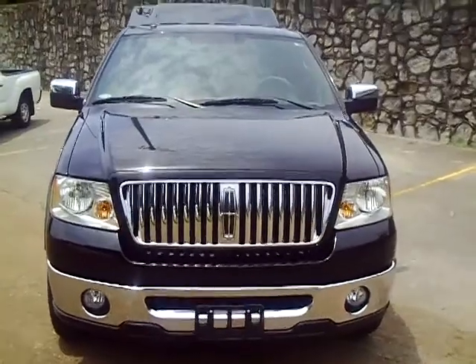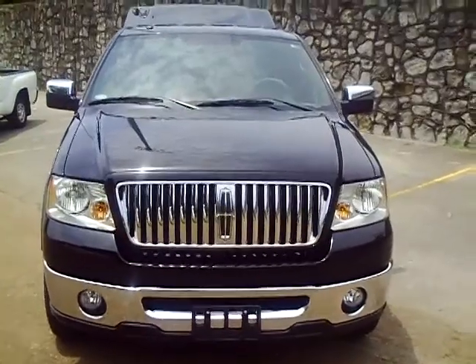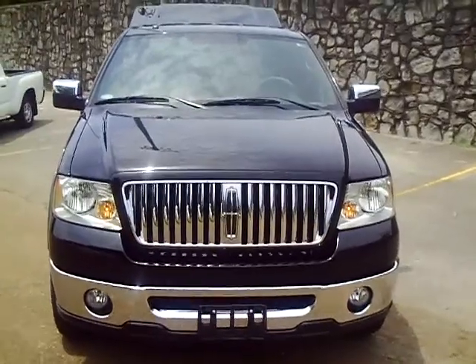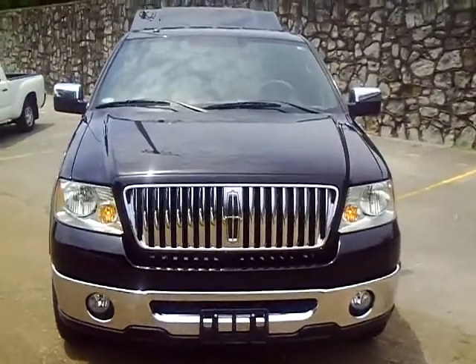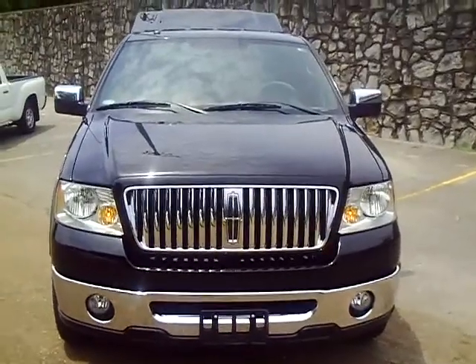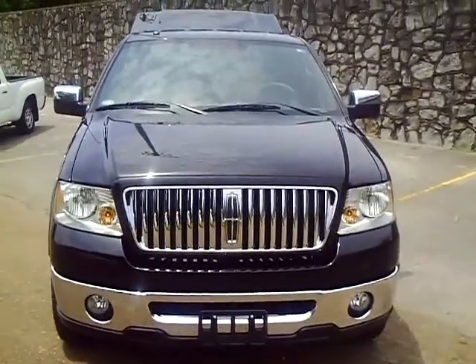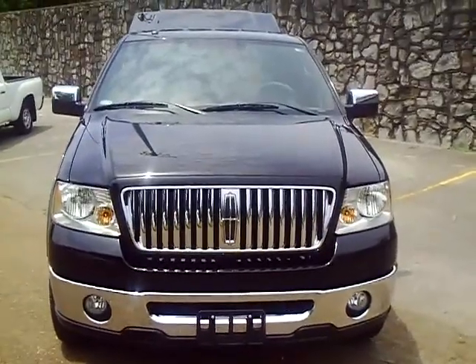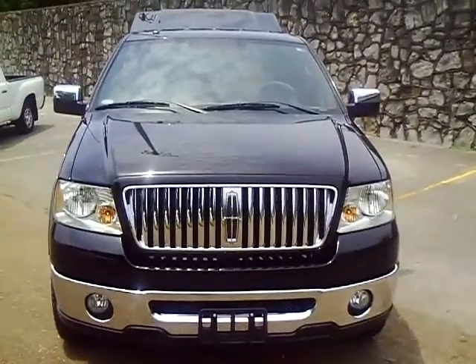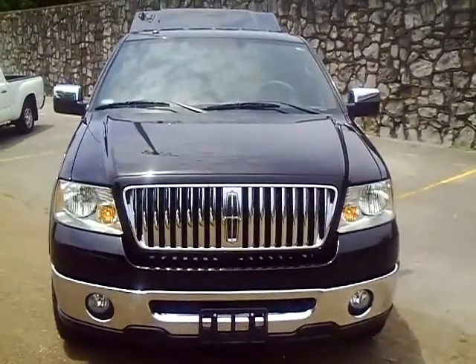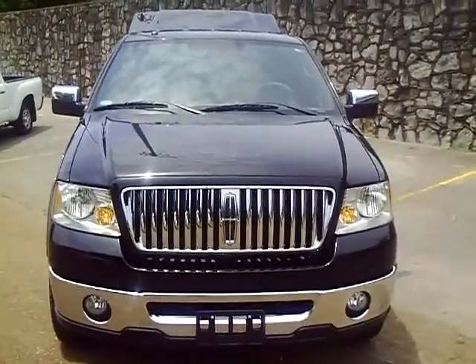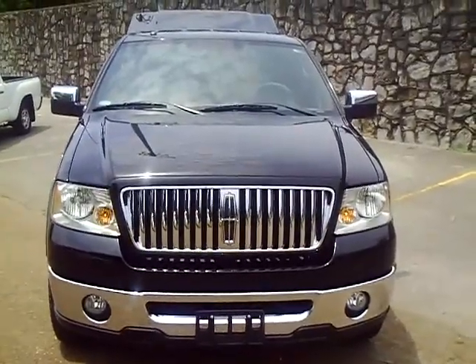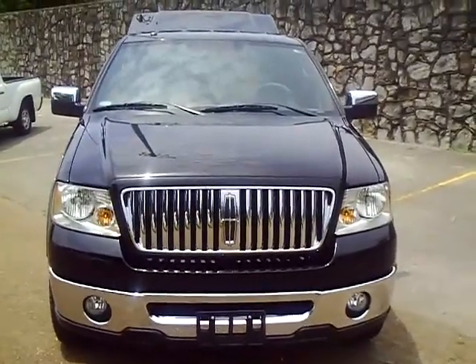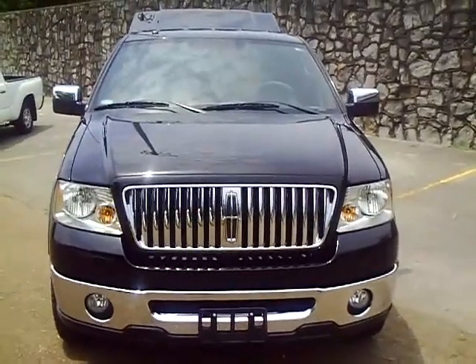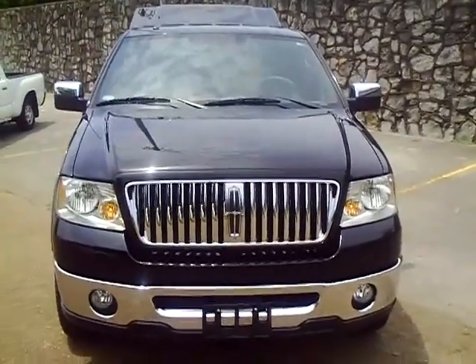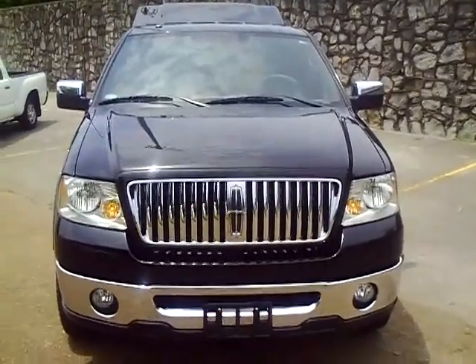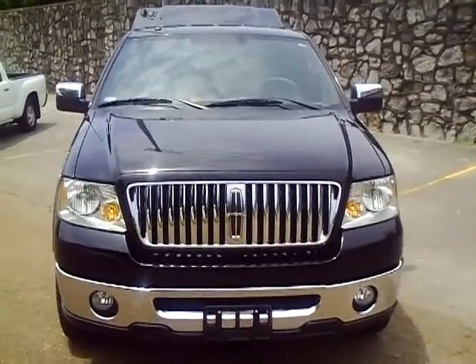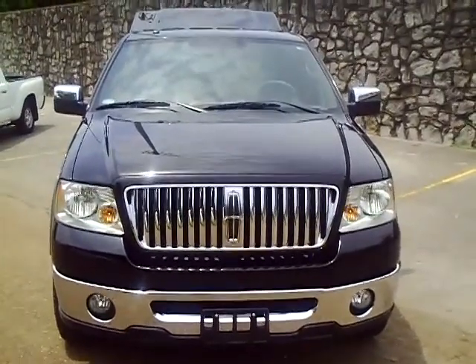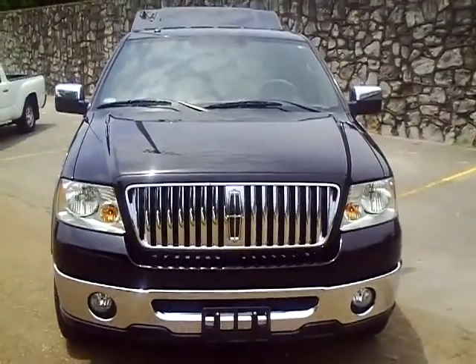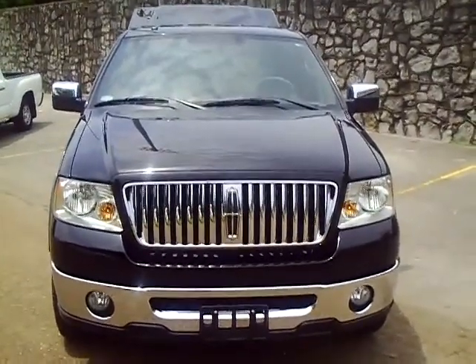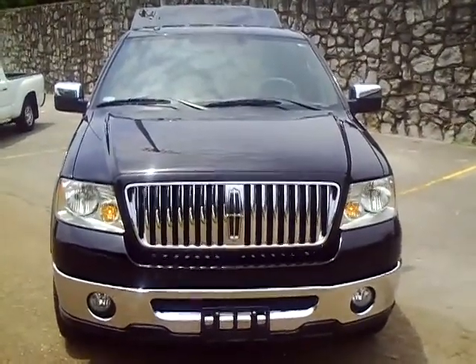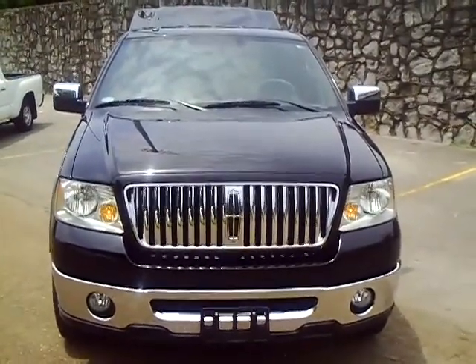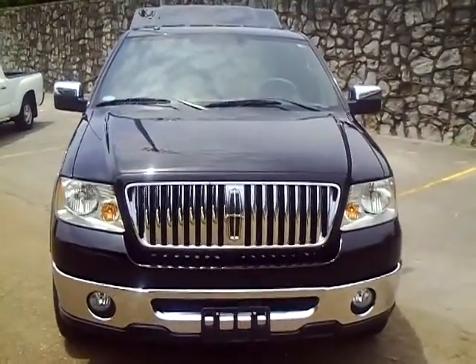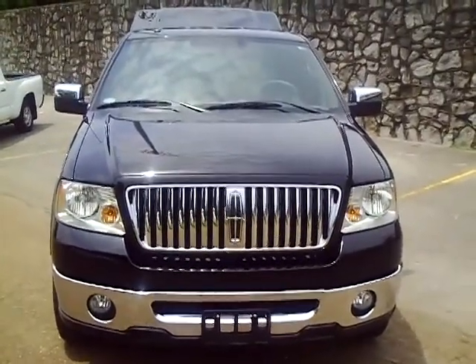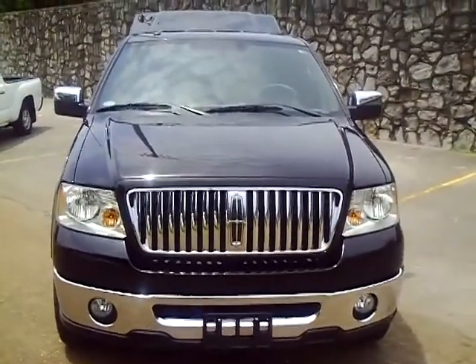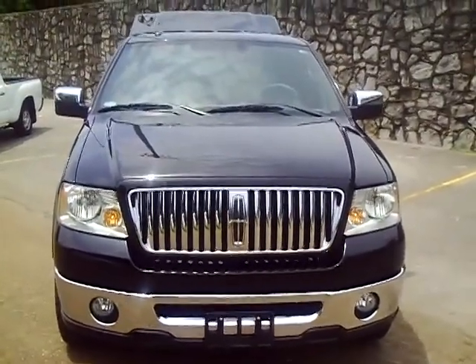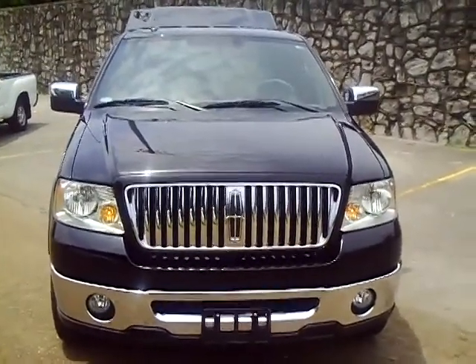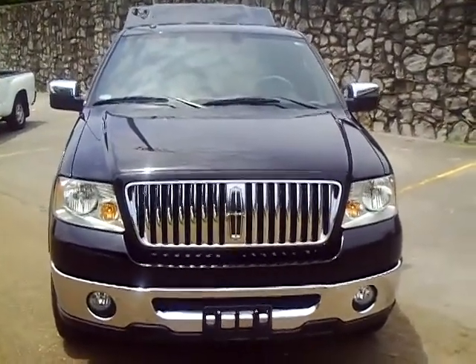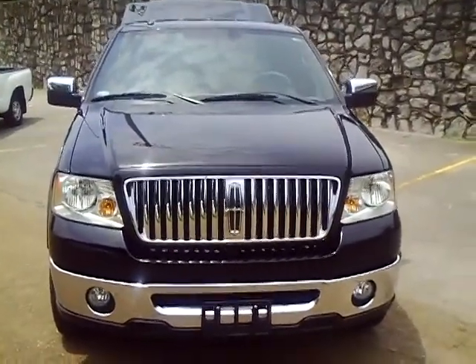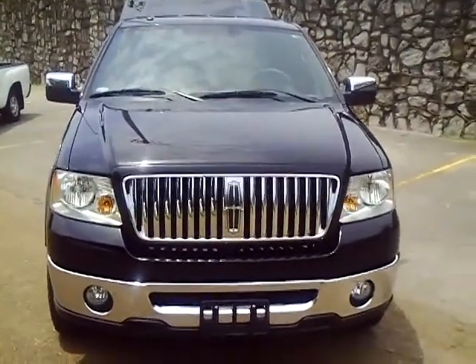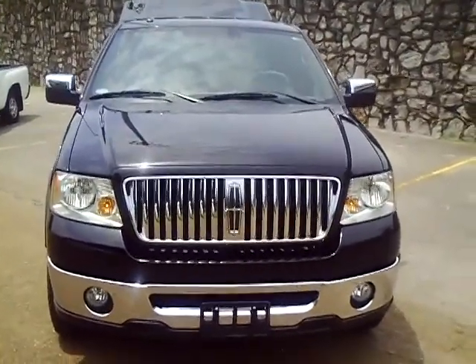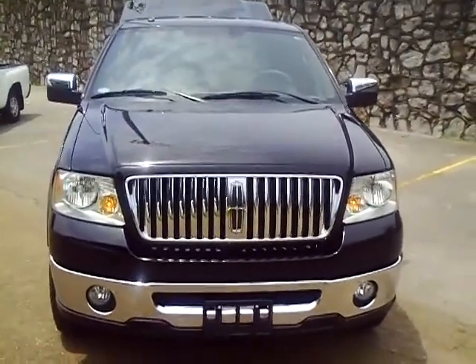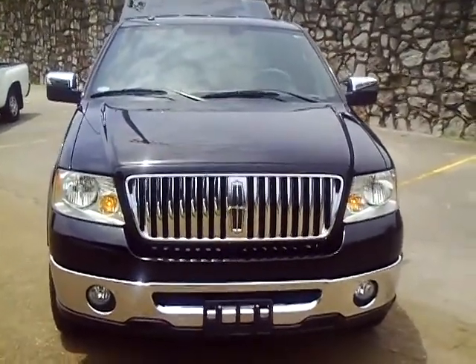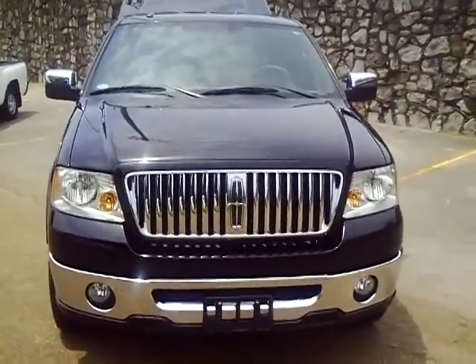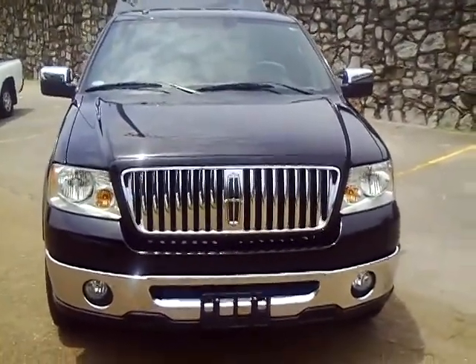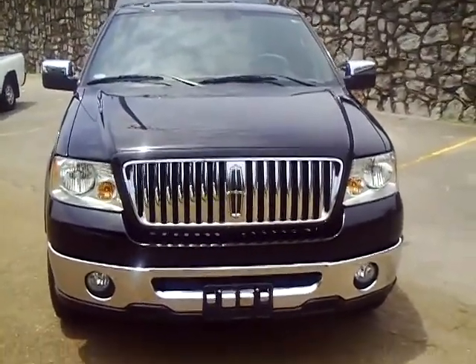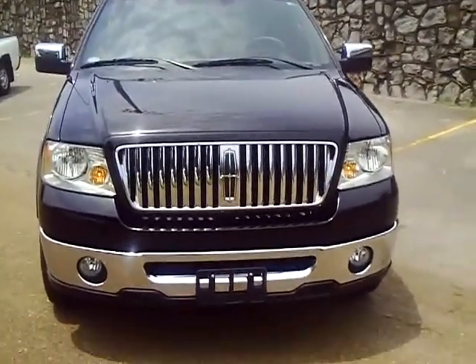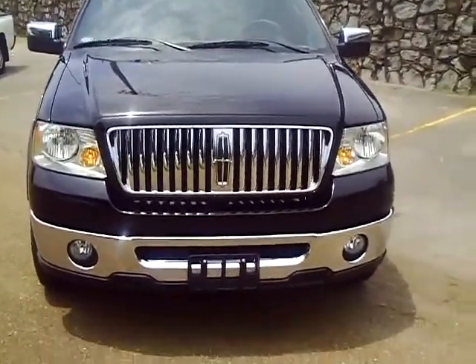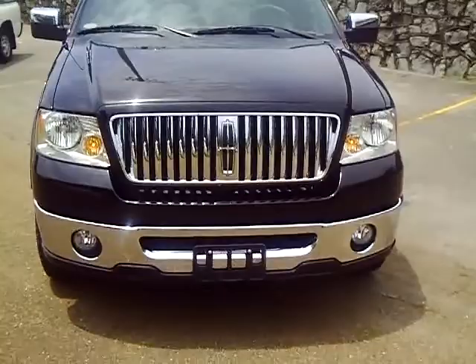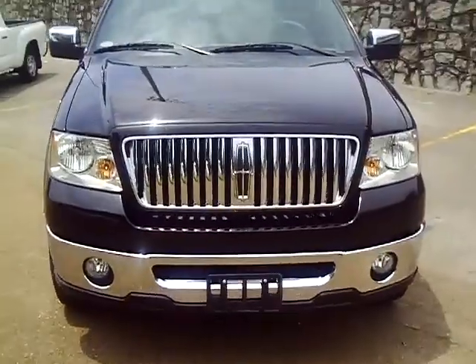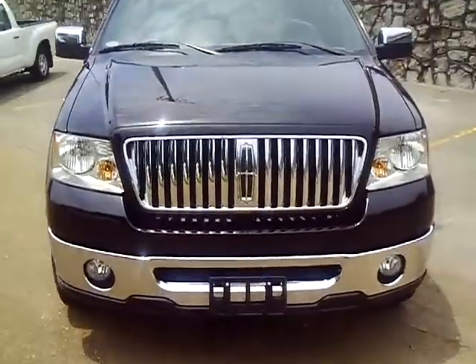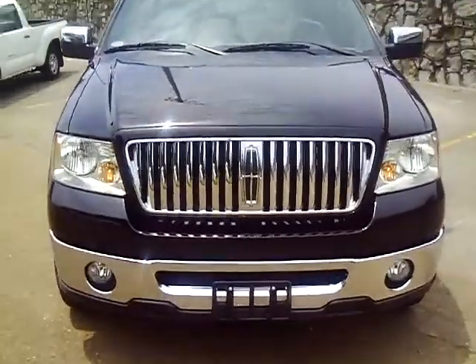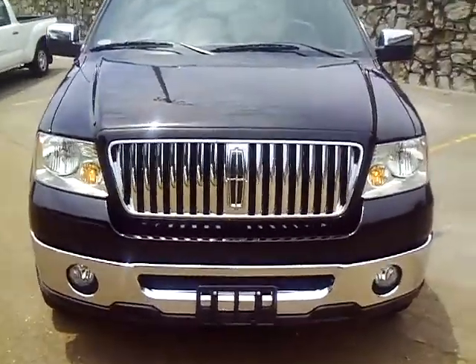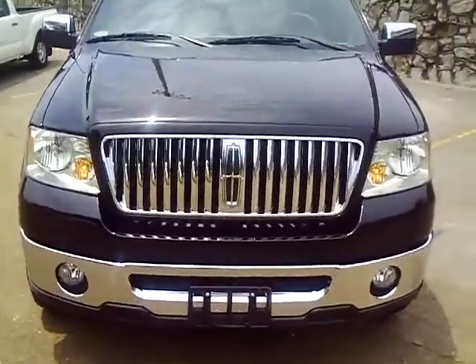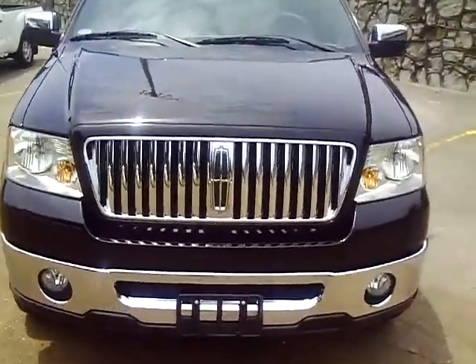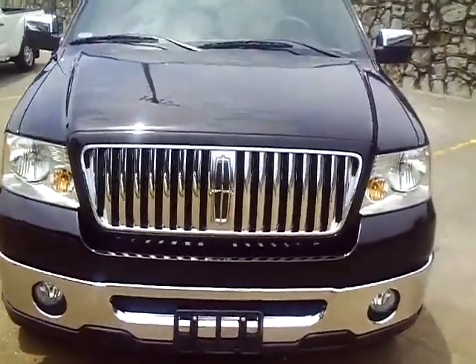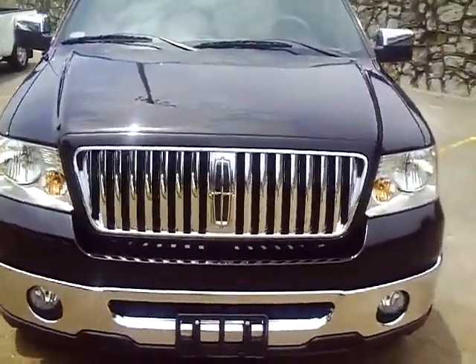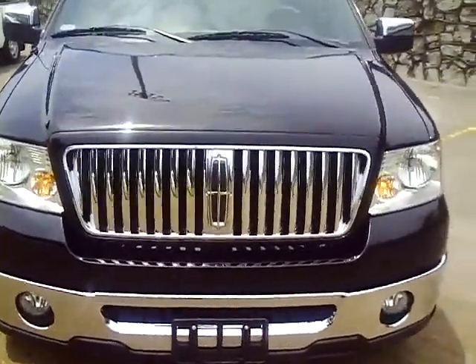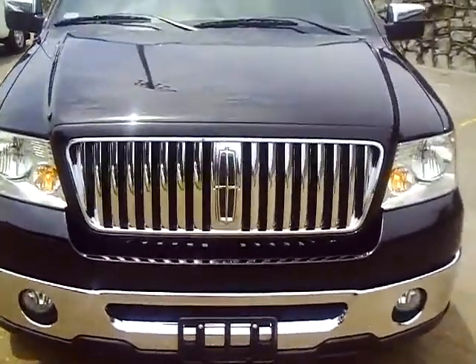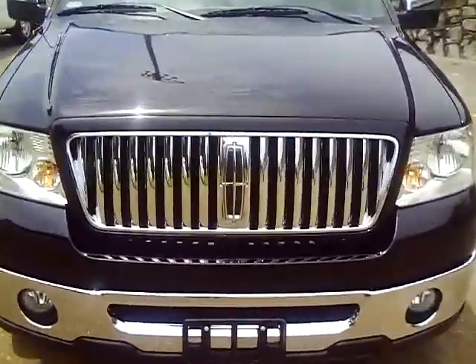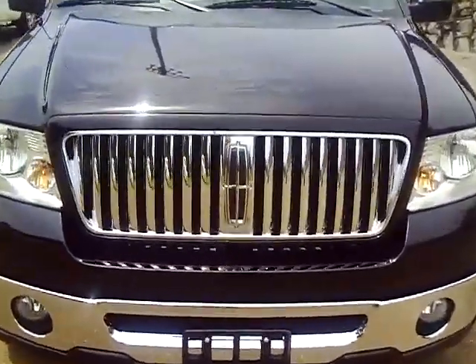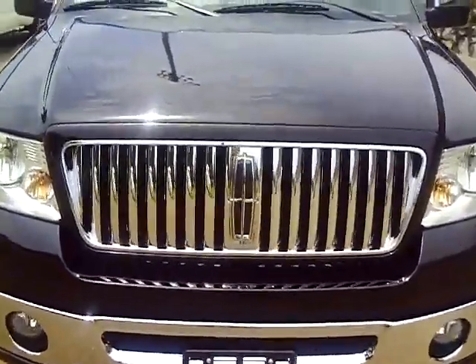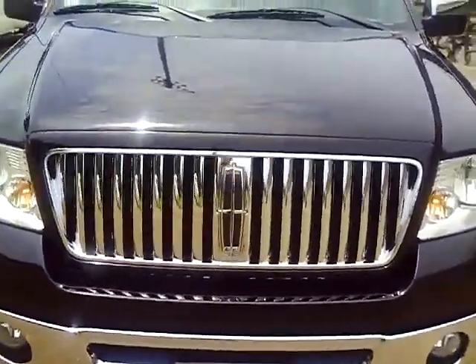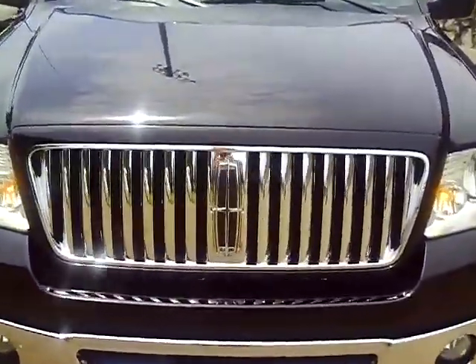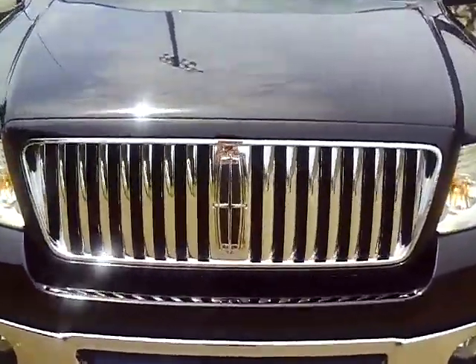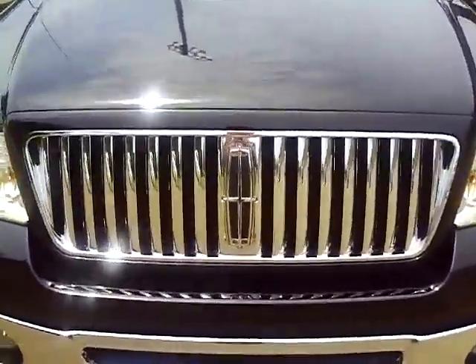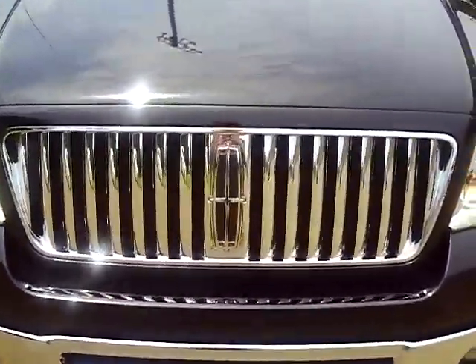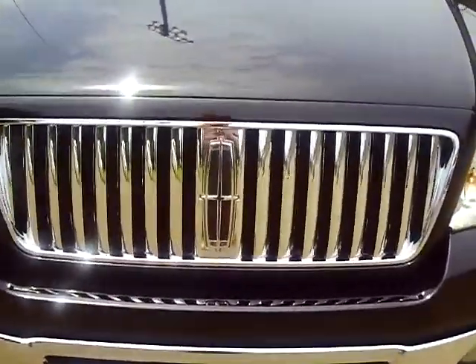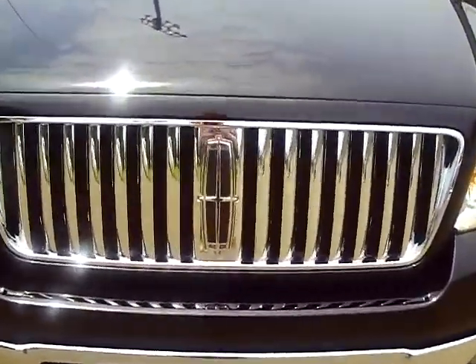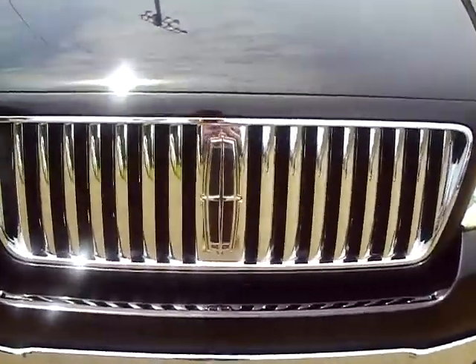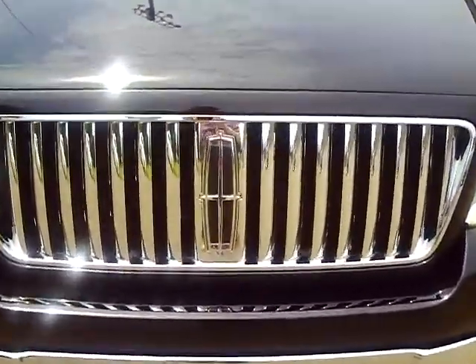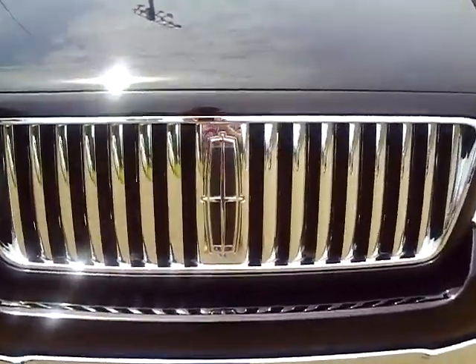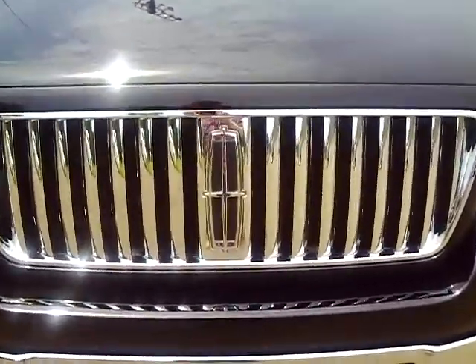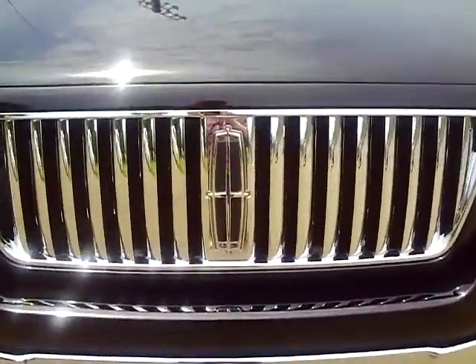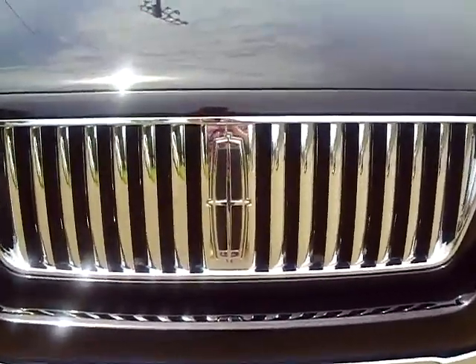This is the 2006 Lincoln Mark LT pickup truck. It's got the chrome grille and the Lincoln logo right there.